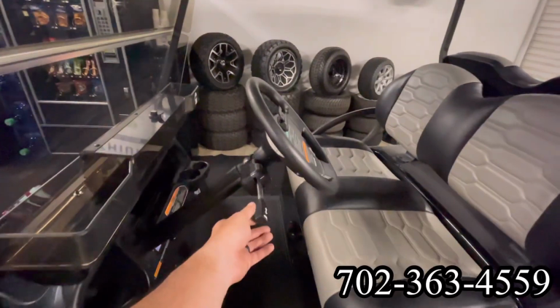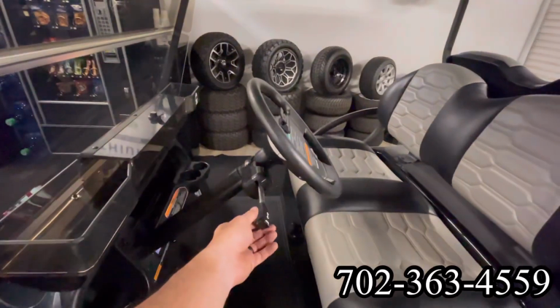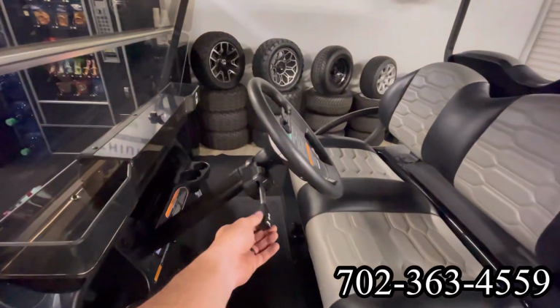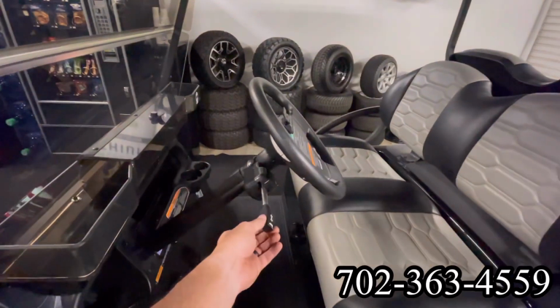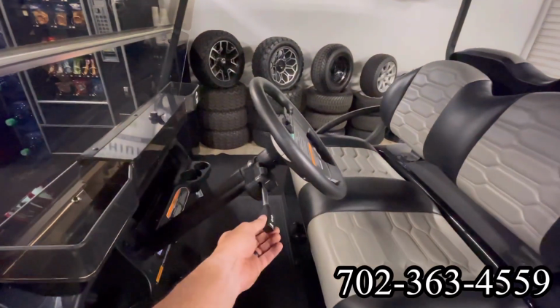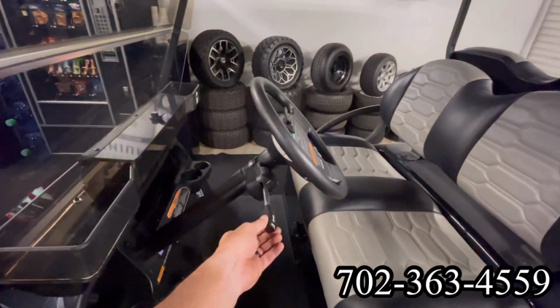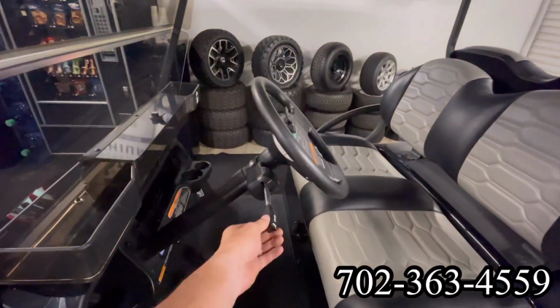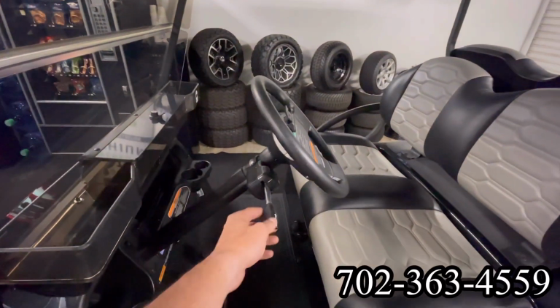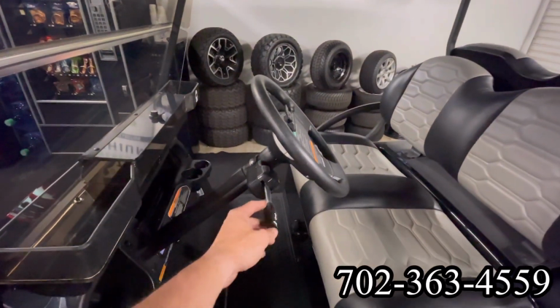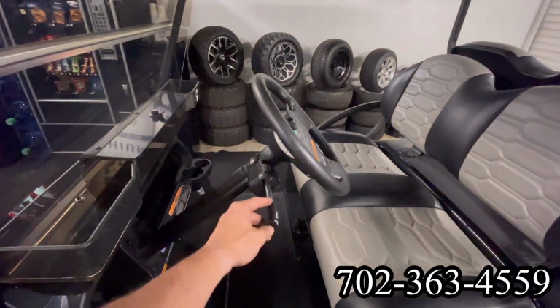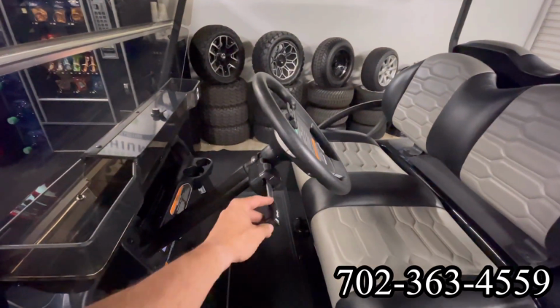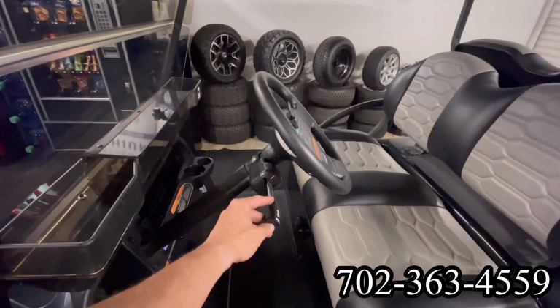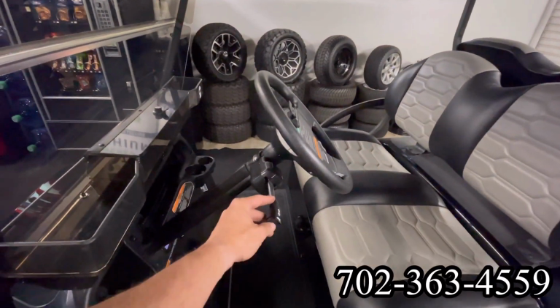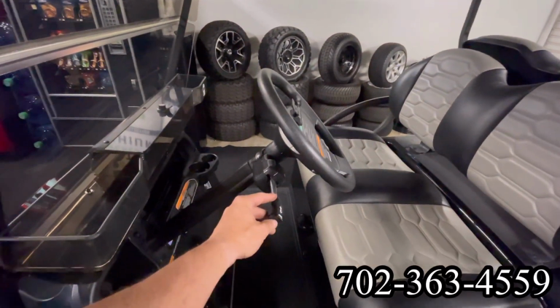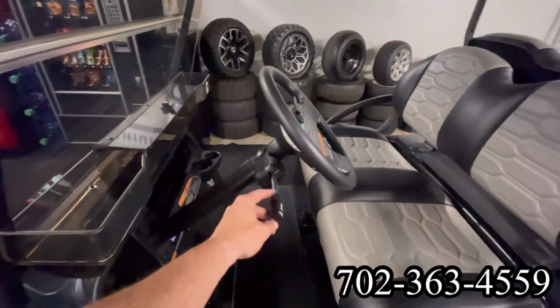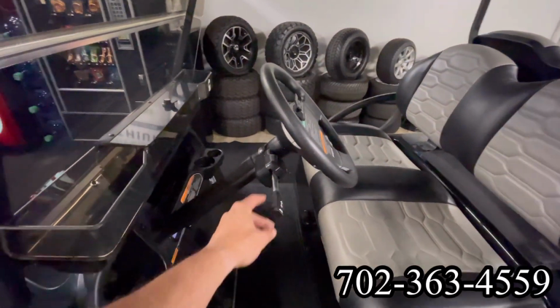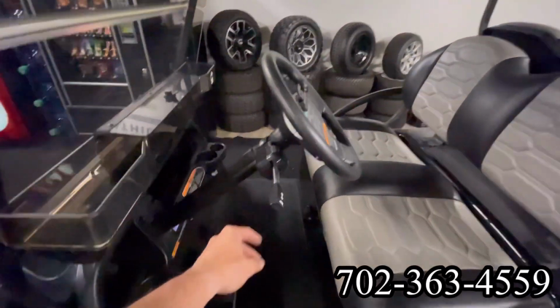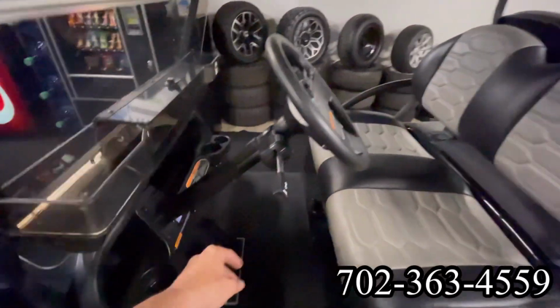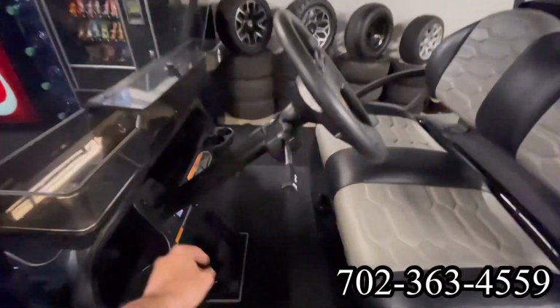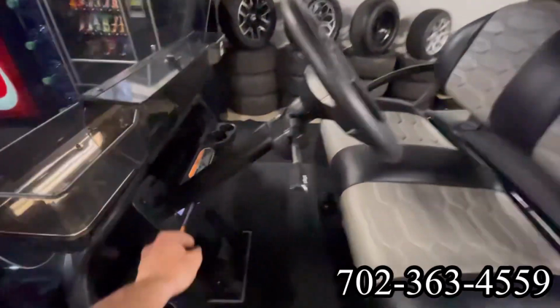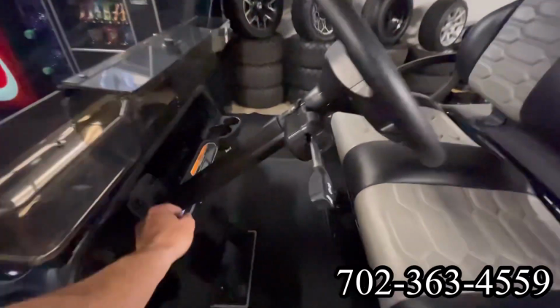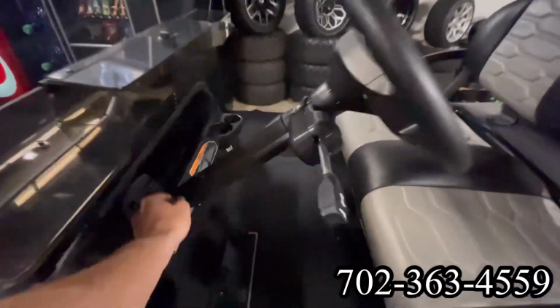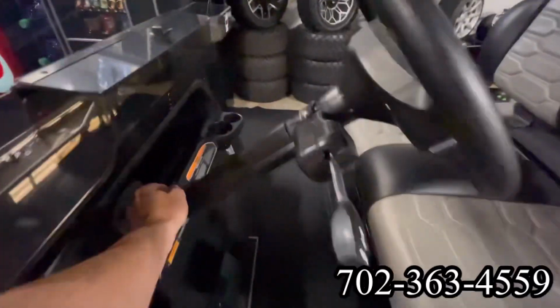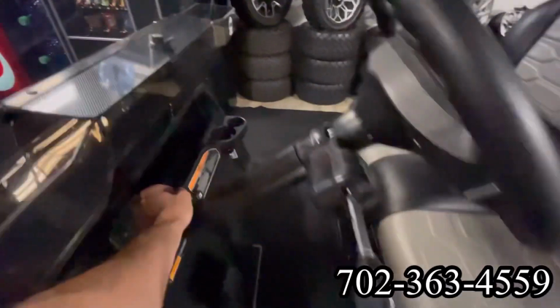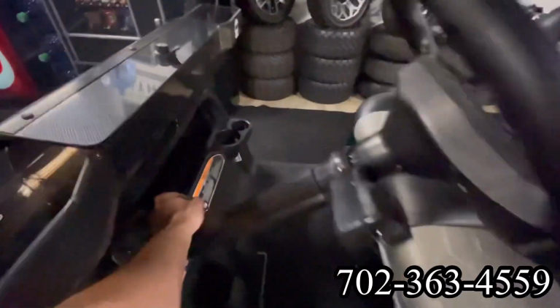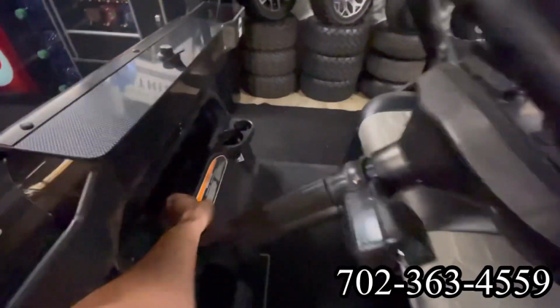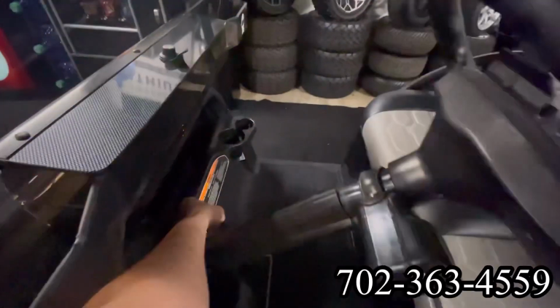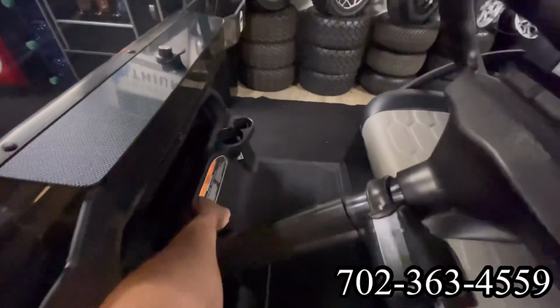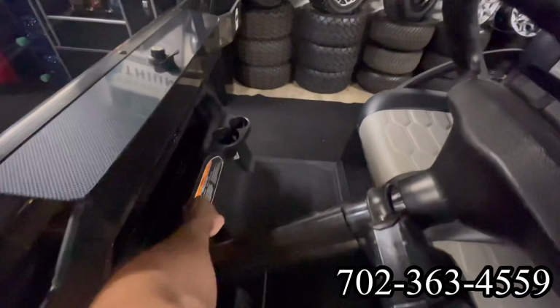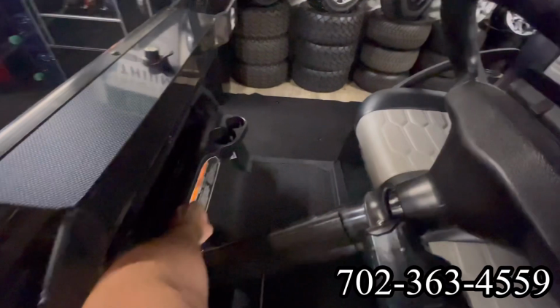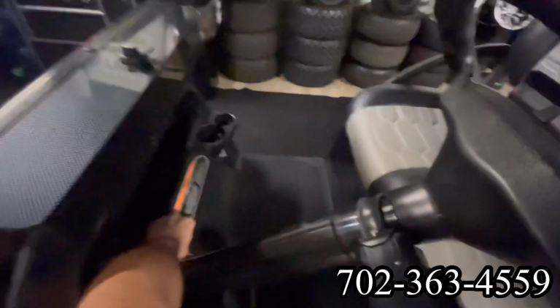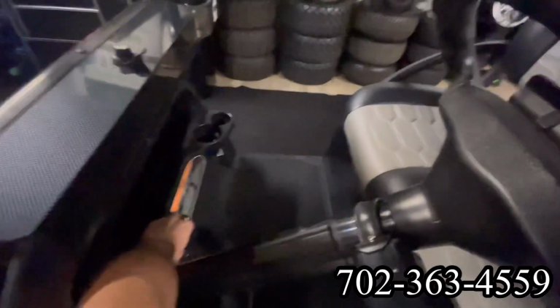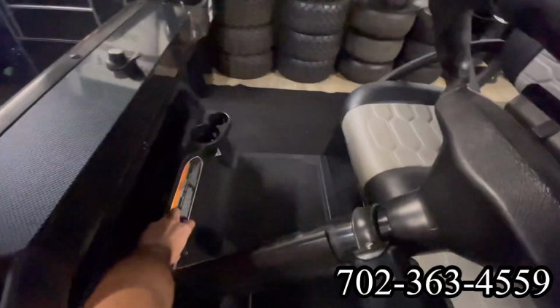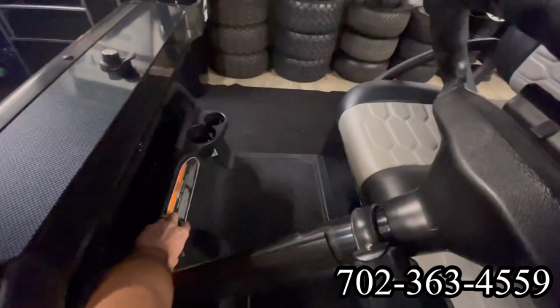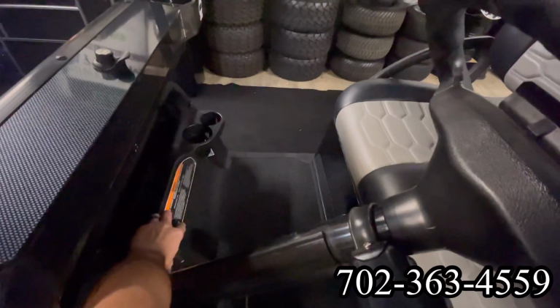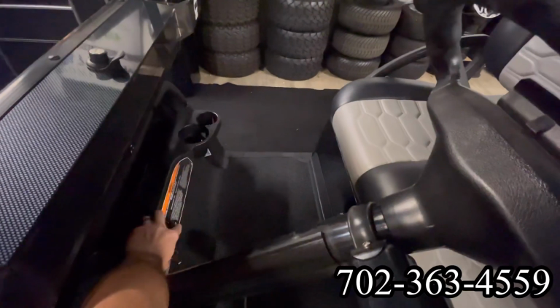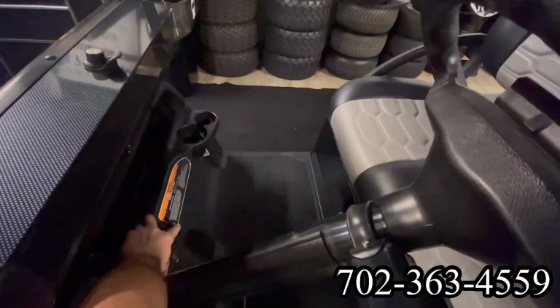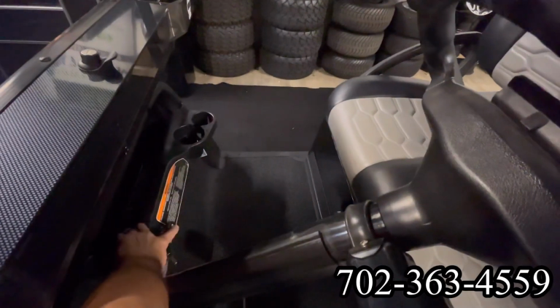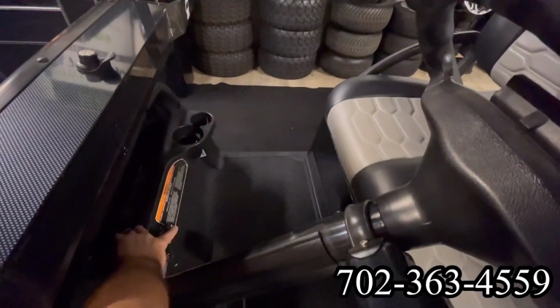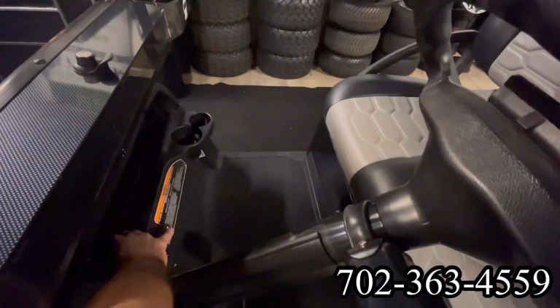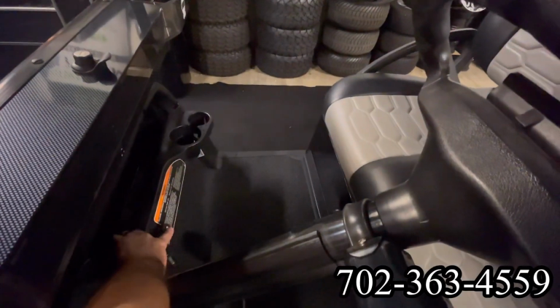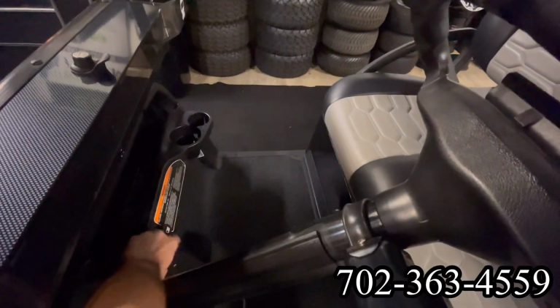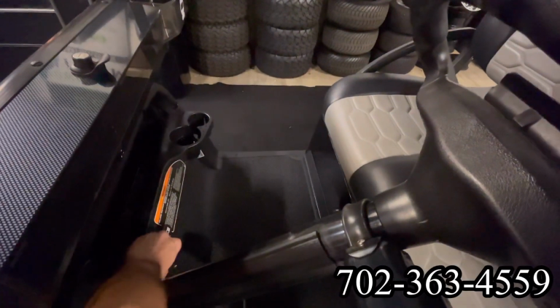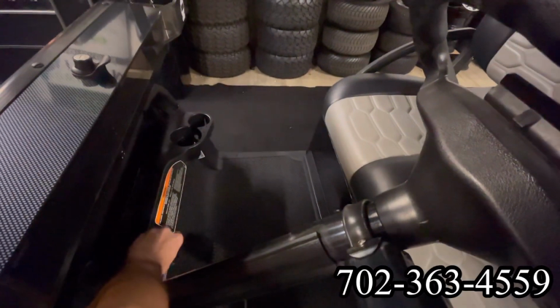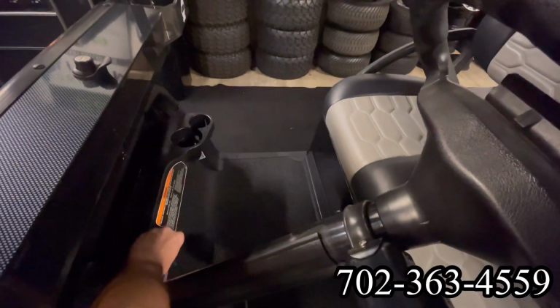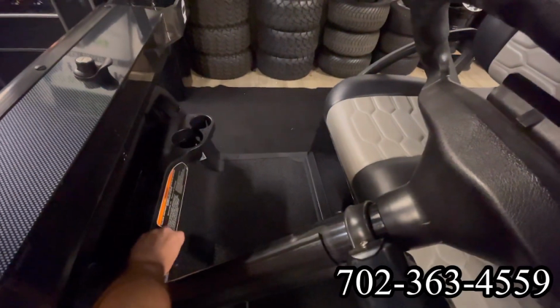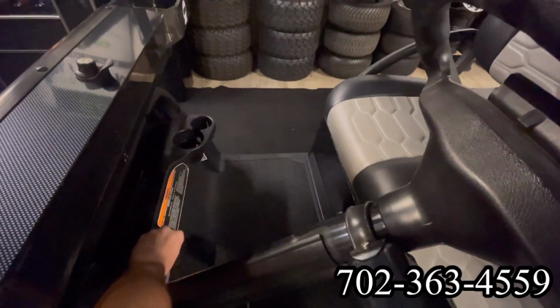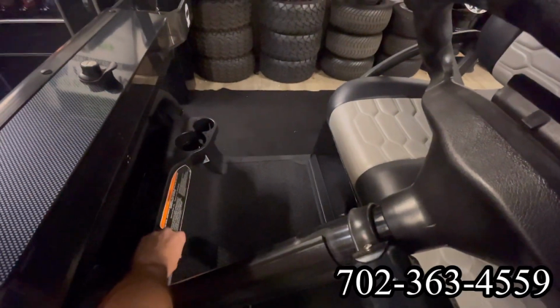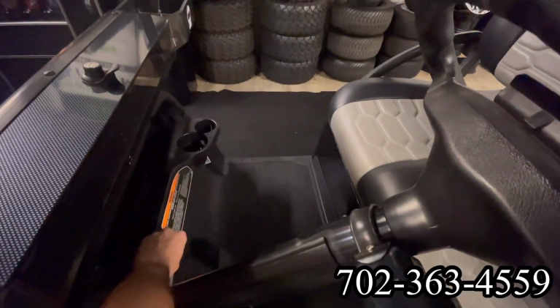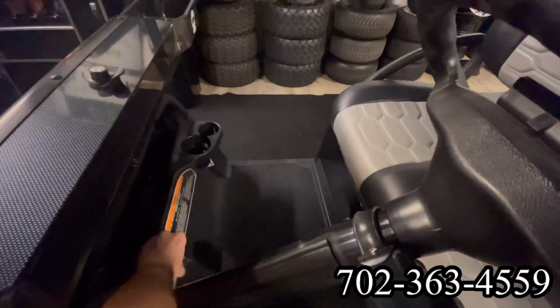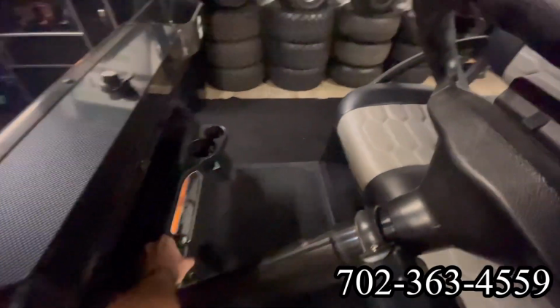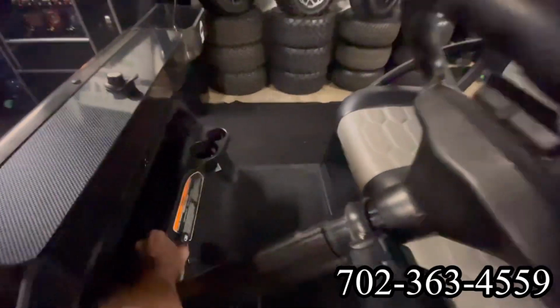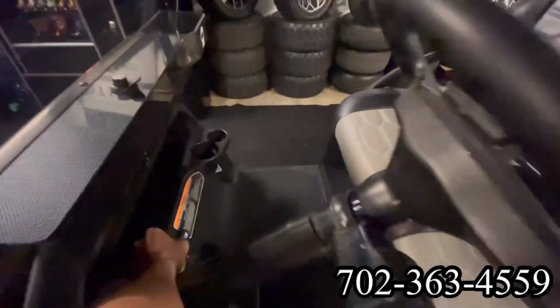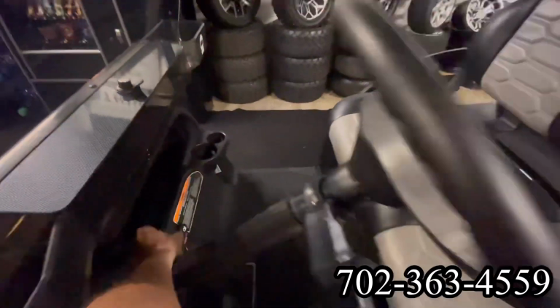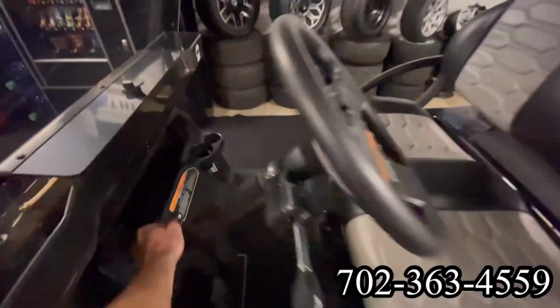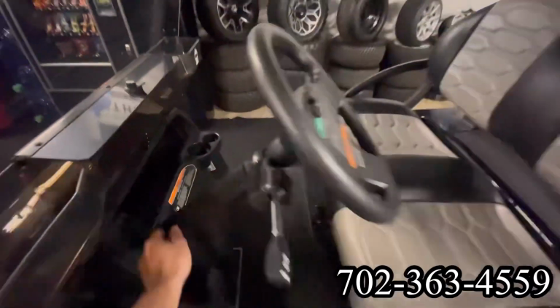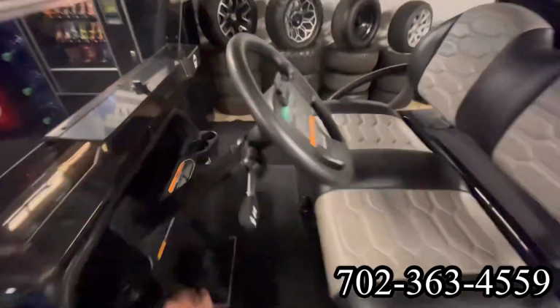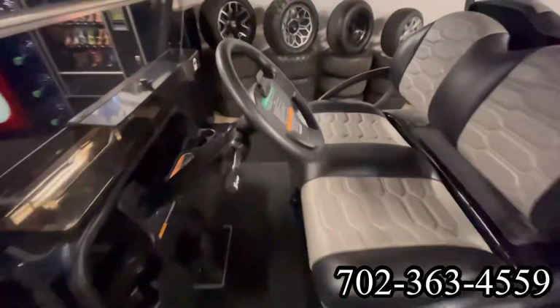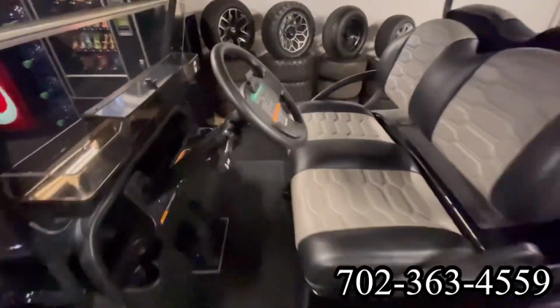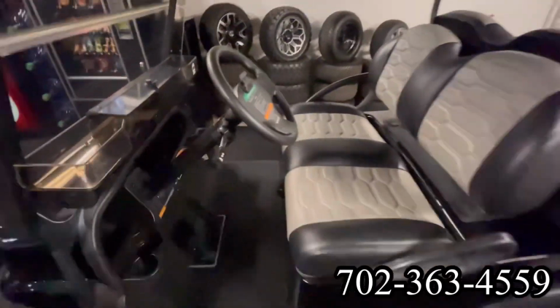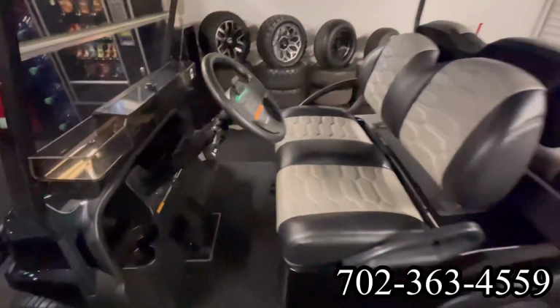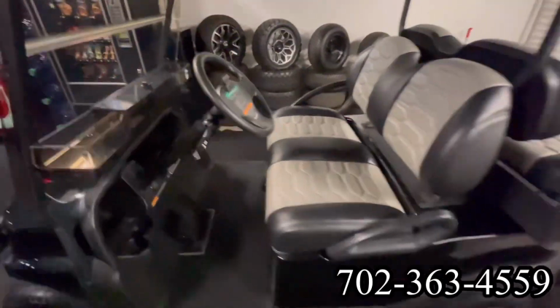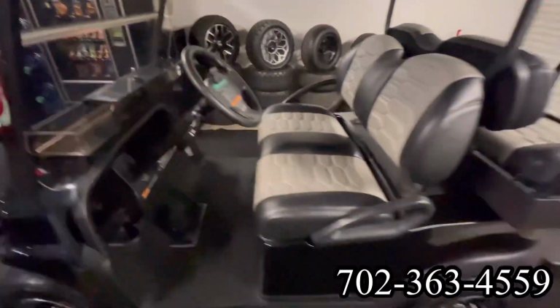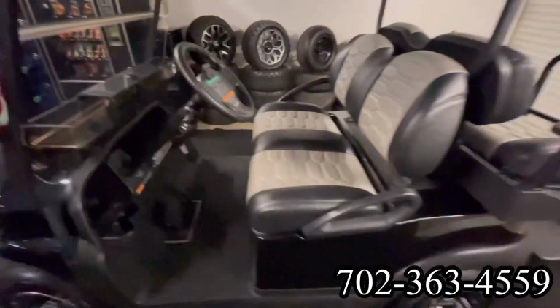Here on the end we've got our blinkers with the horn button. Near the key switch, we have a dual USB for your phone.